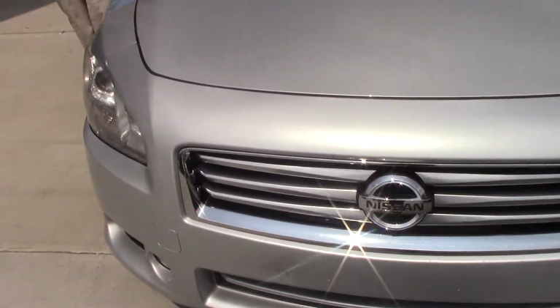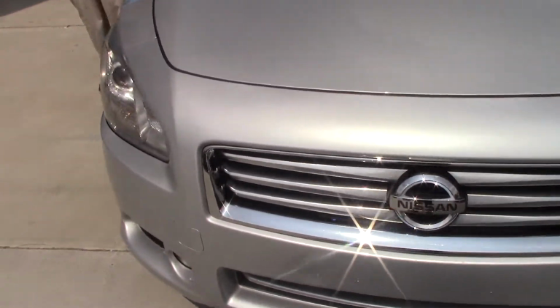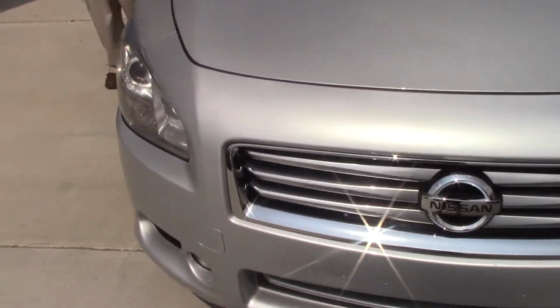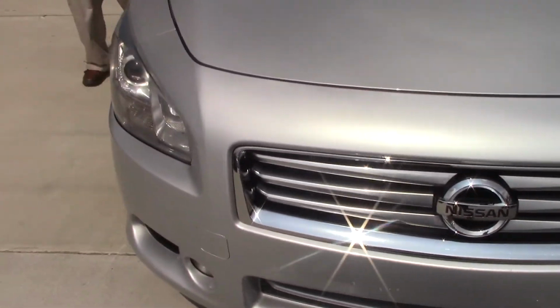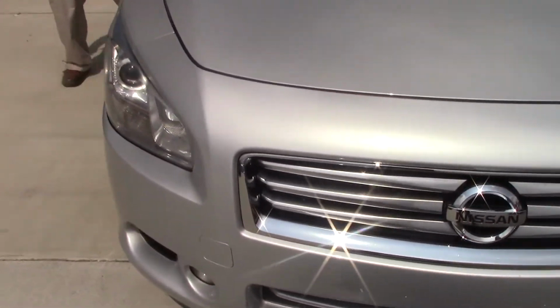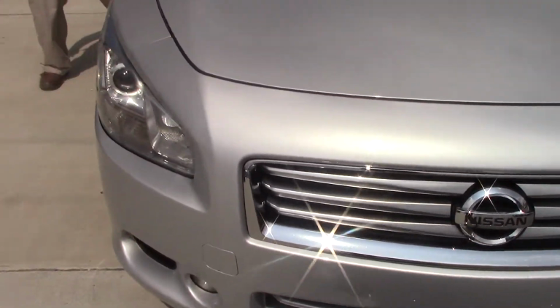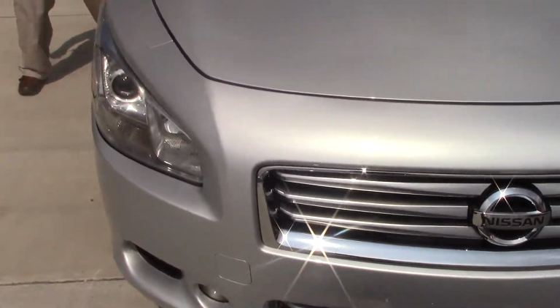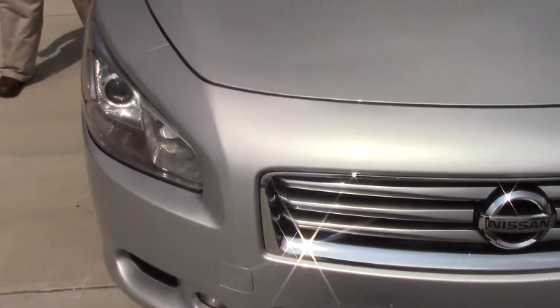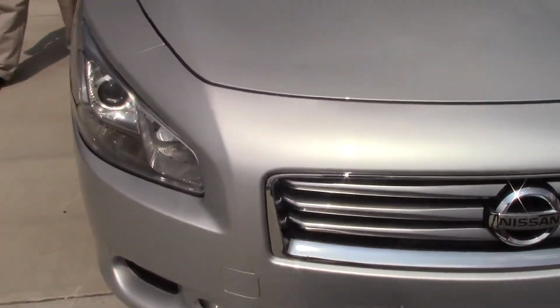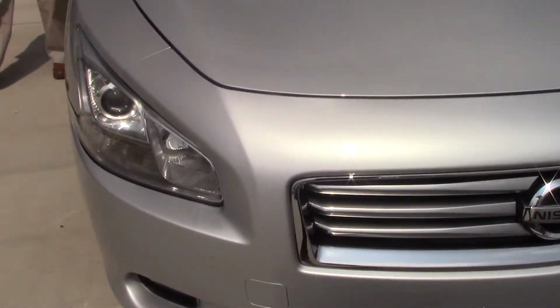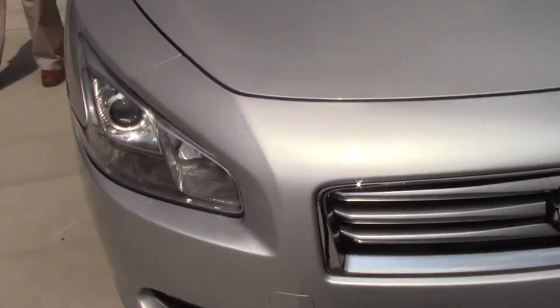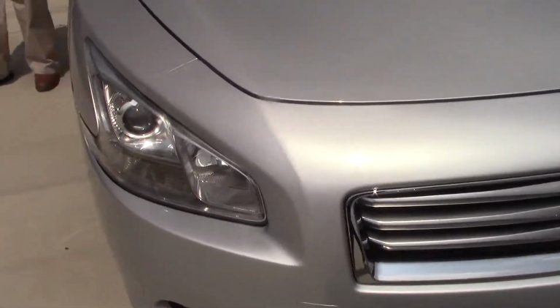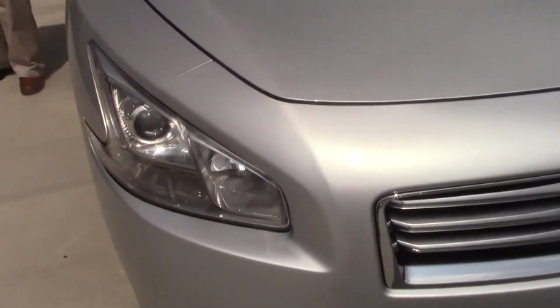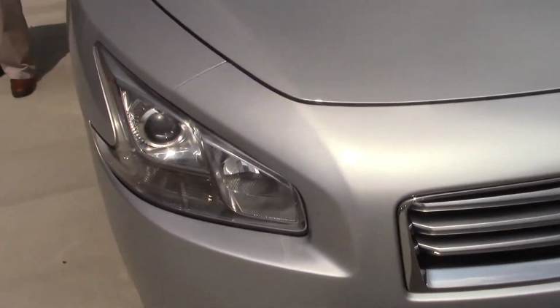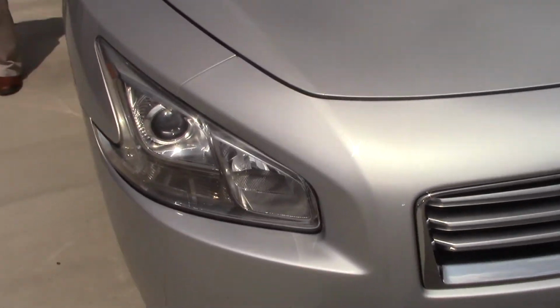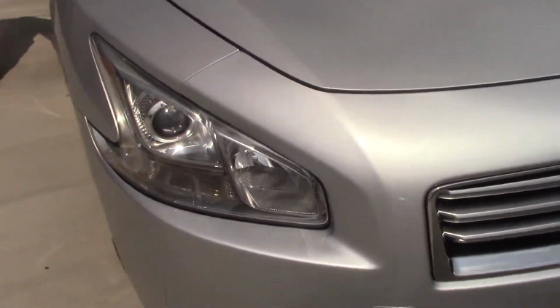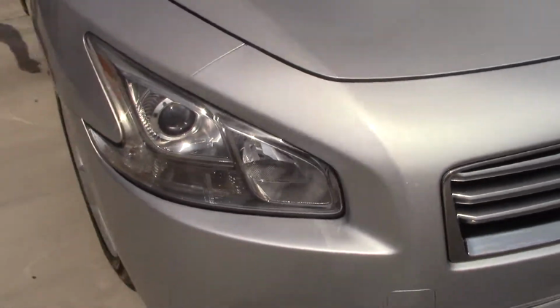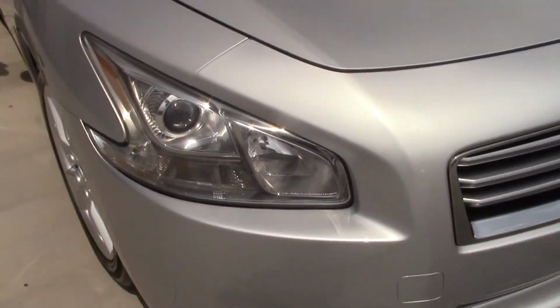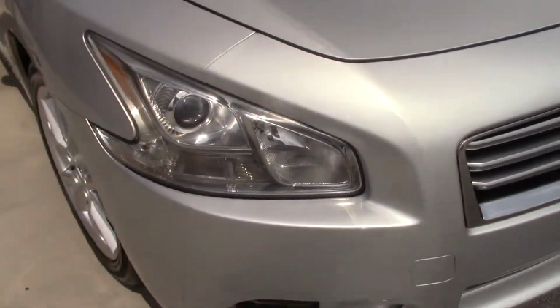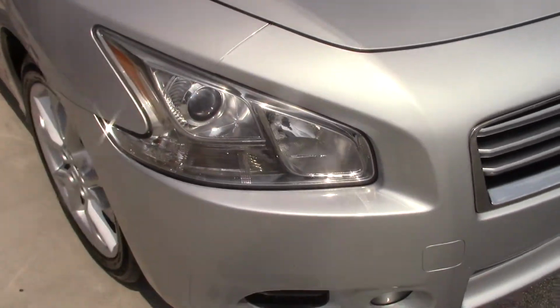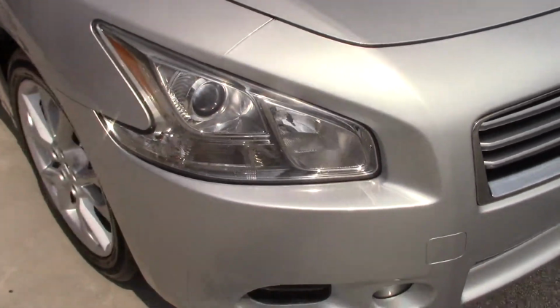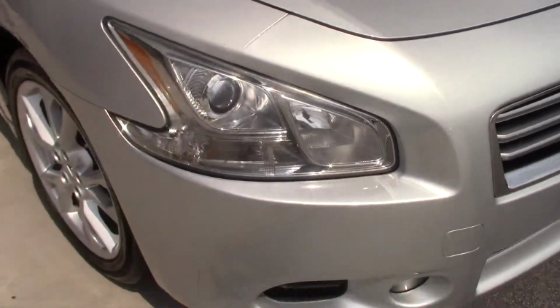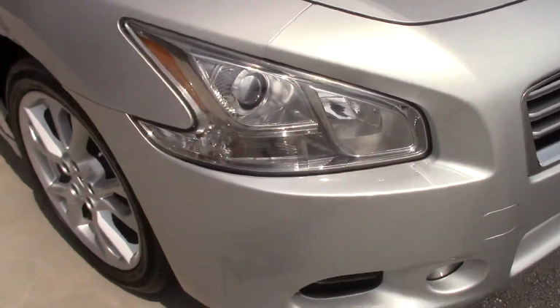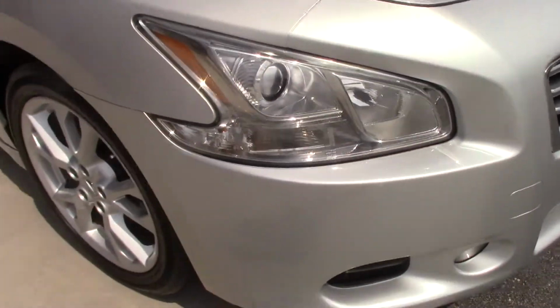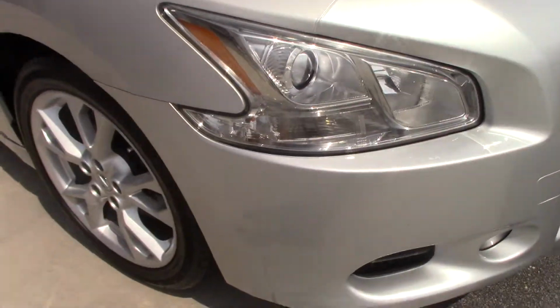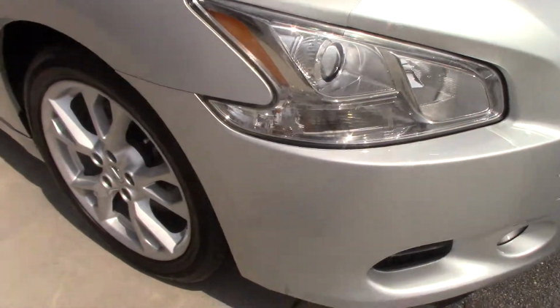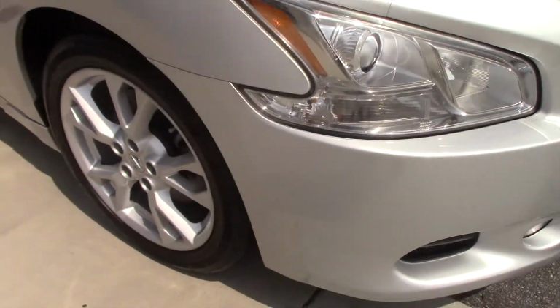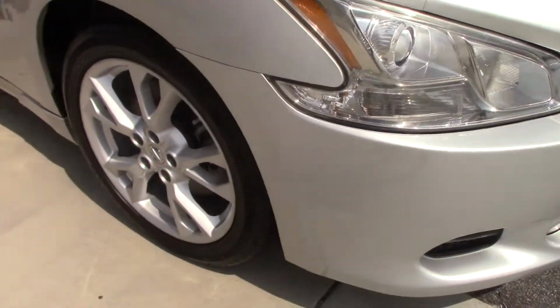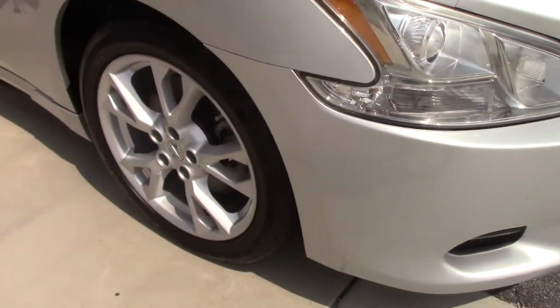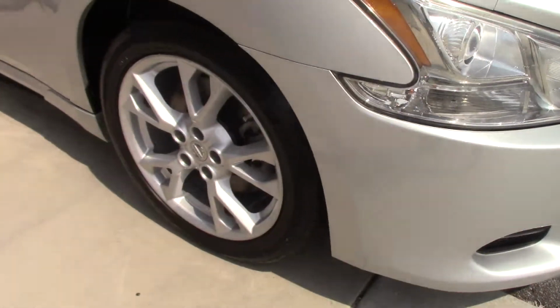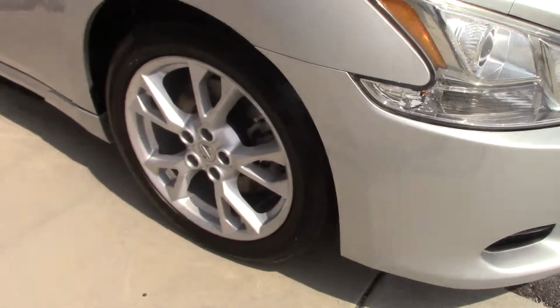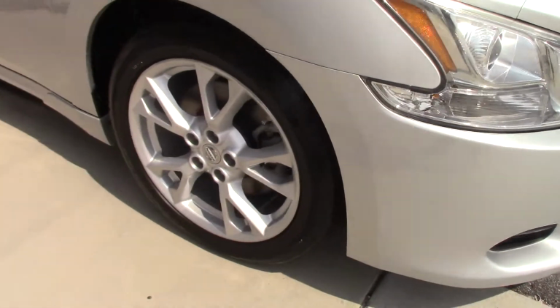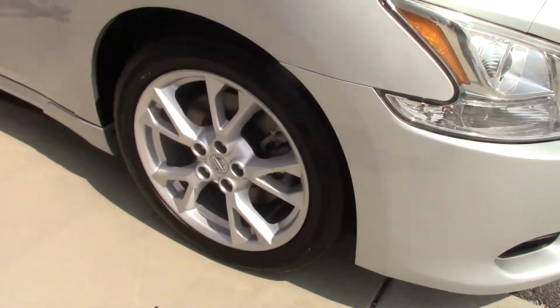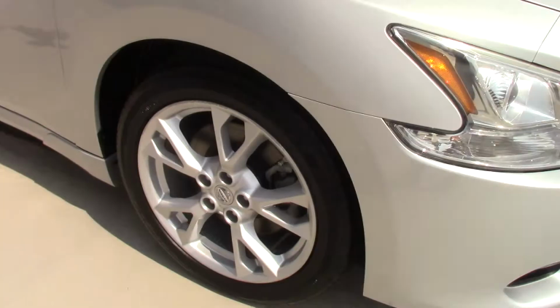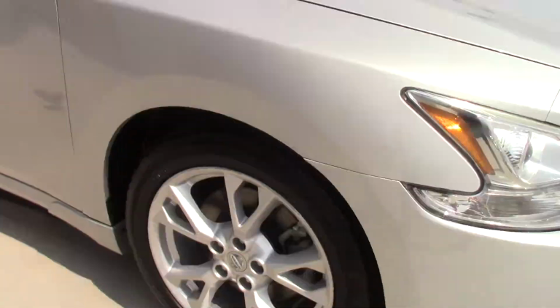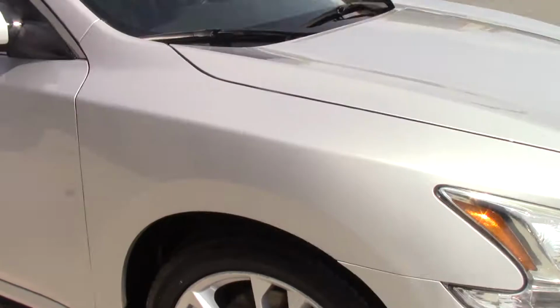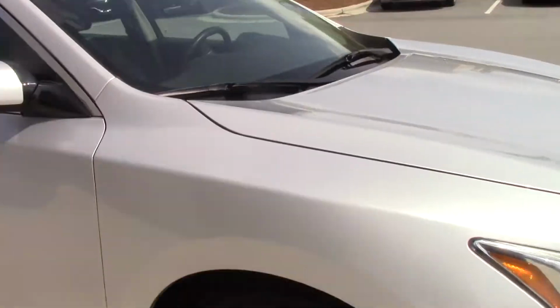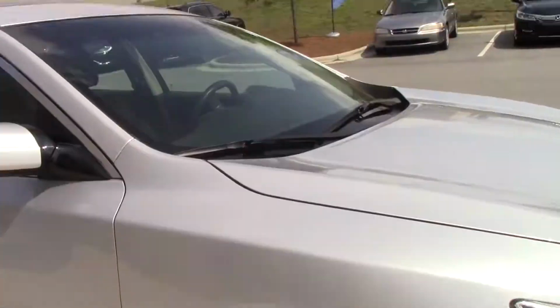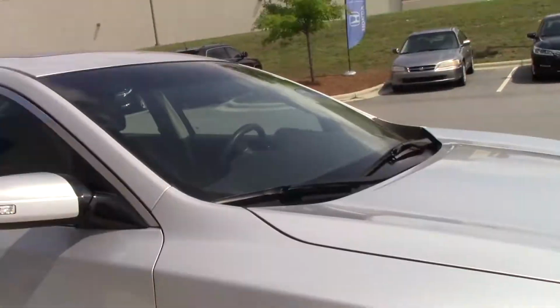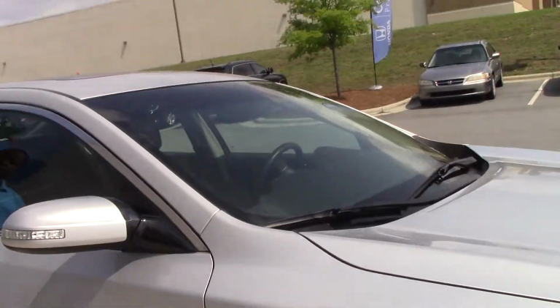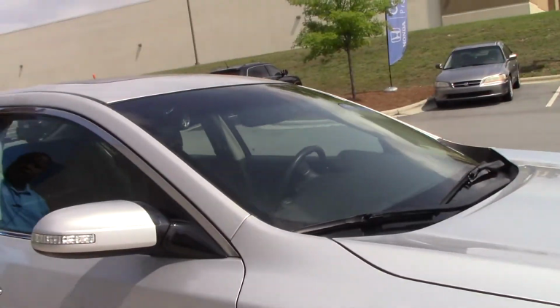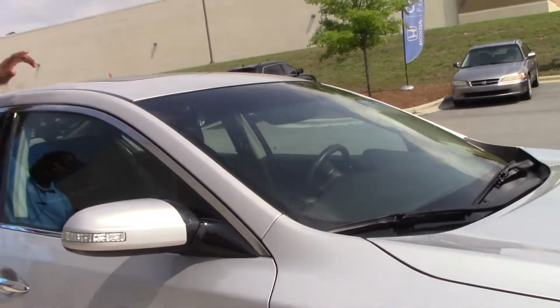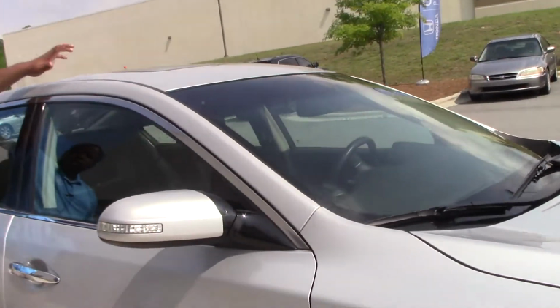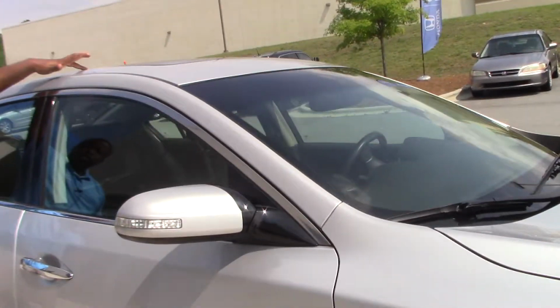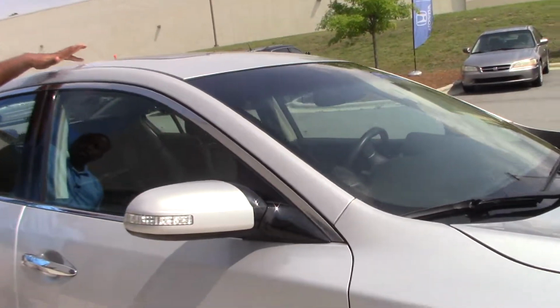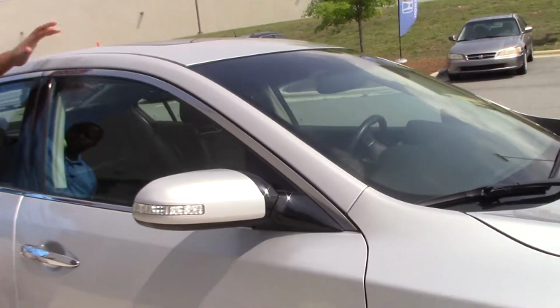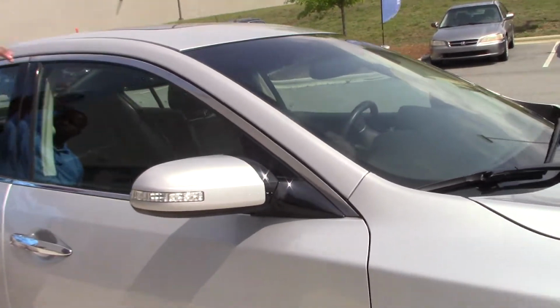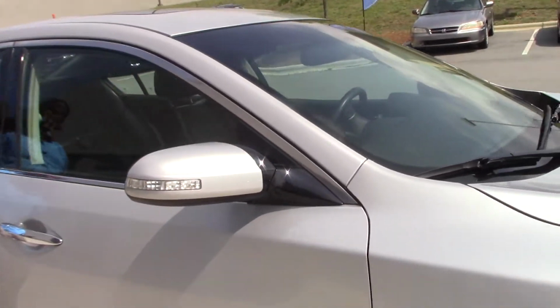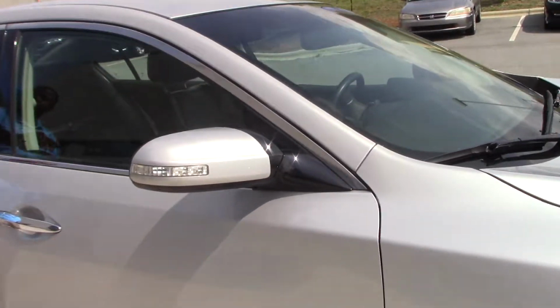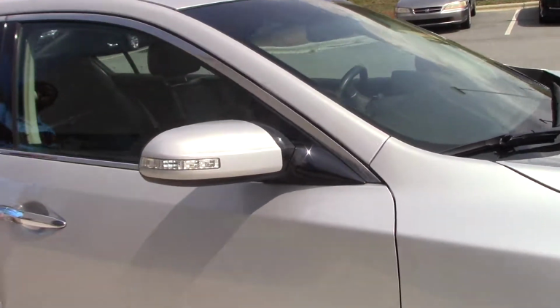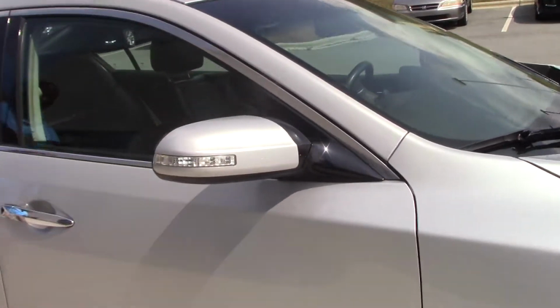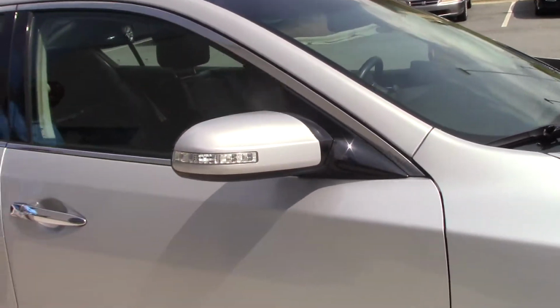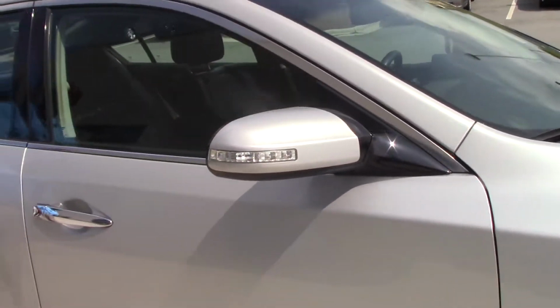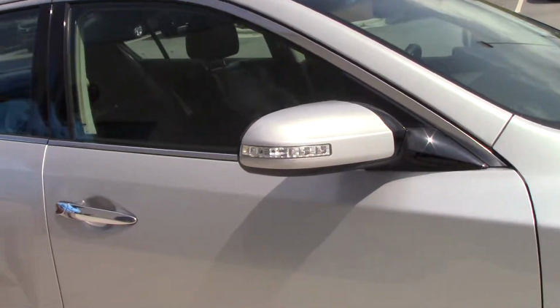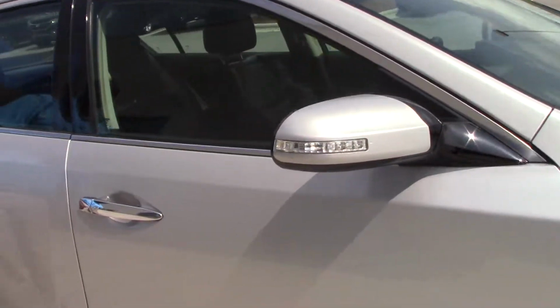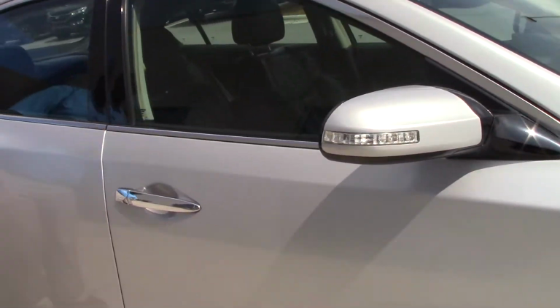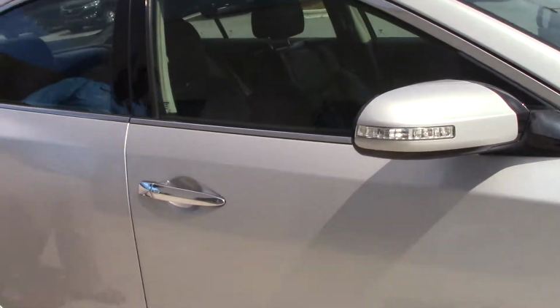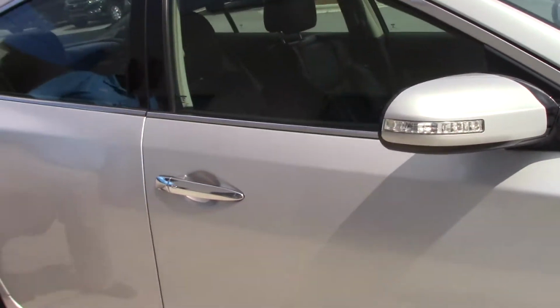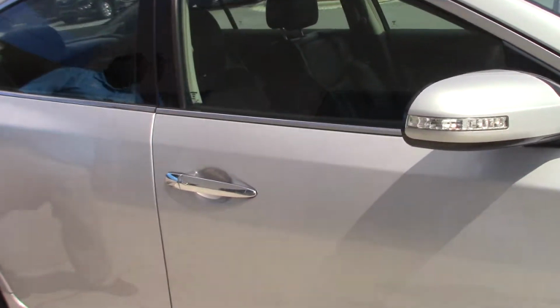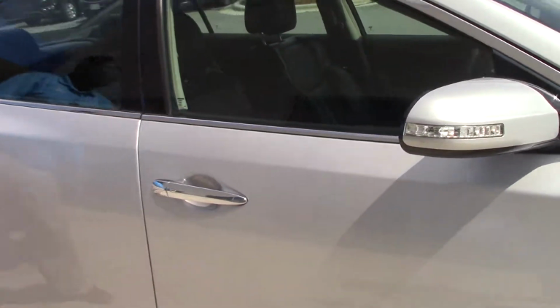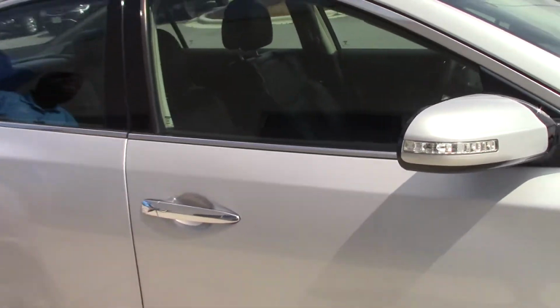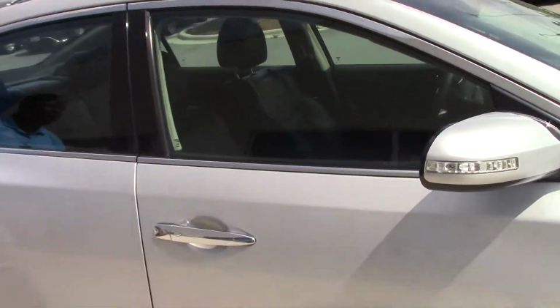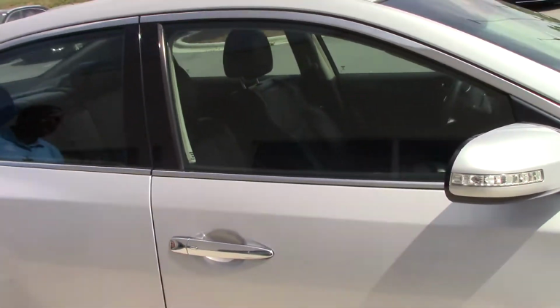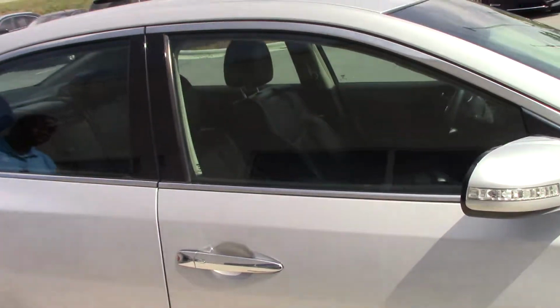This Nissan Maxima has side turn indicators, aluminum alloy wheels, sunroof, power windows, and power locks.